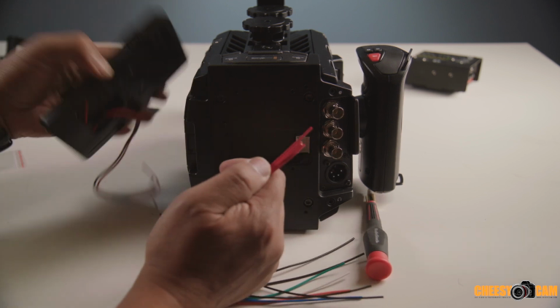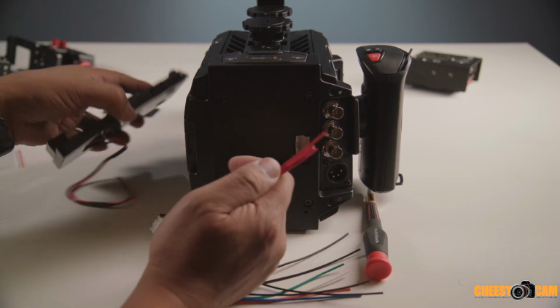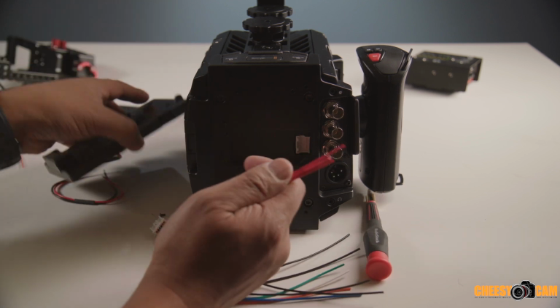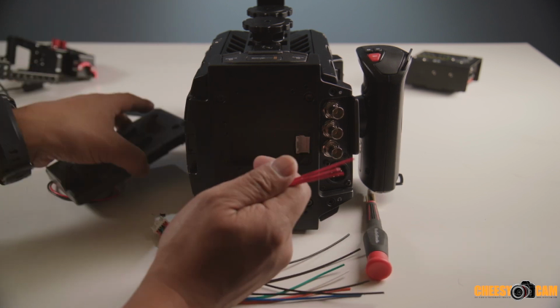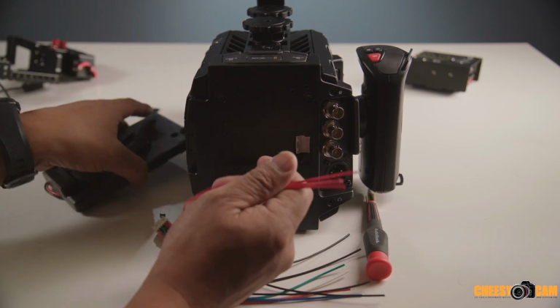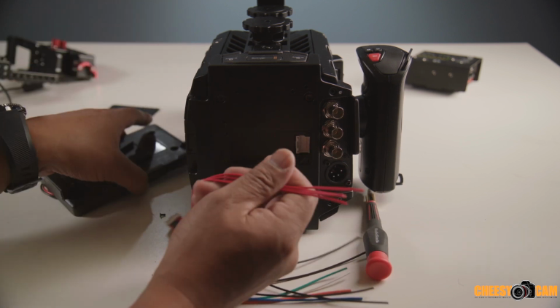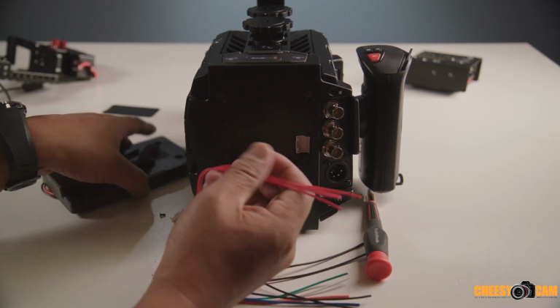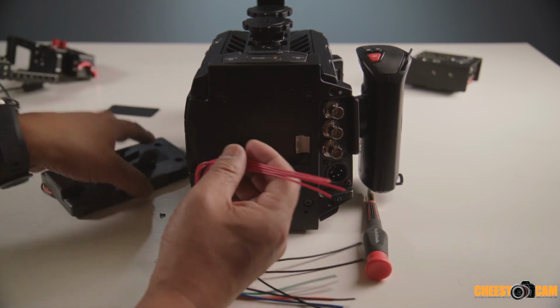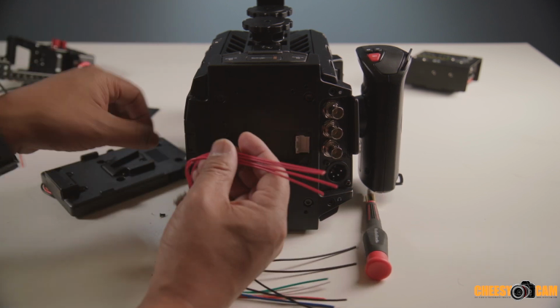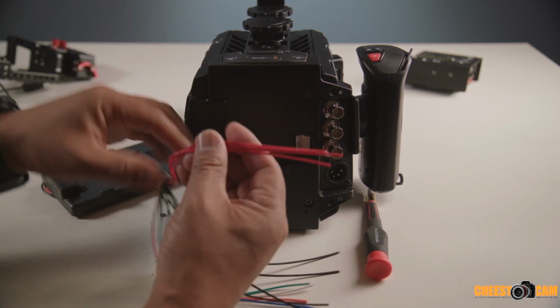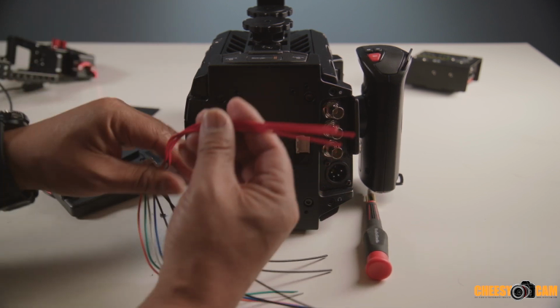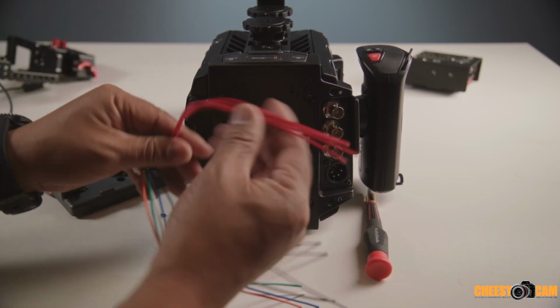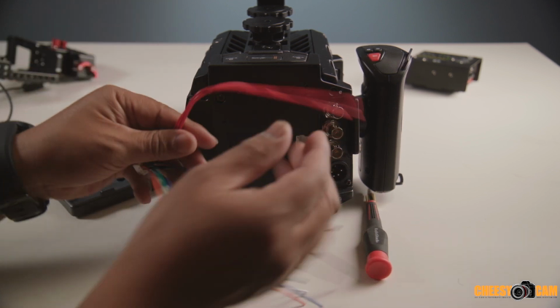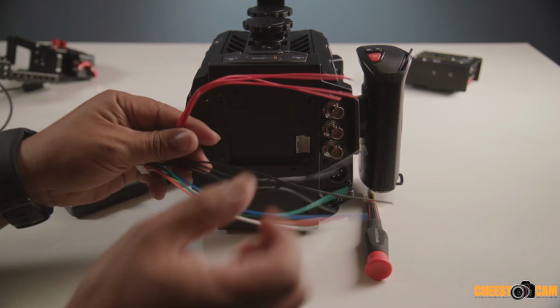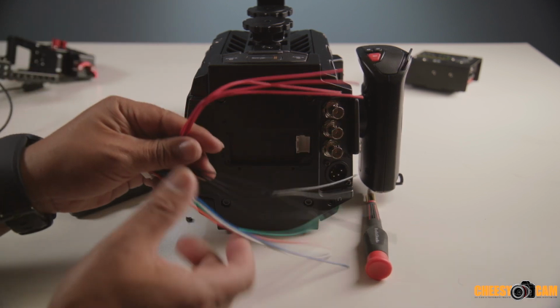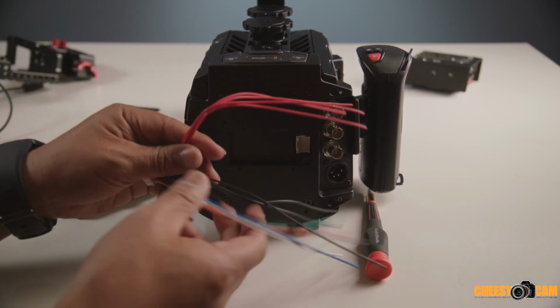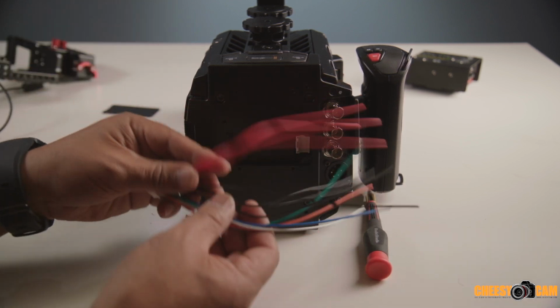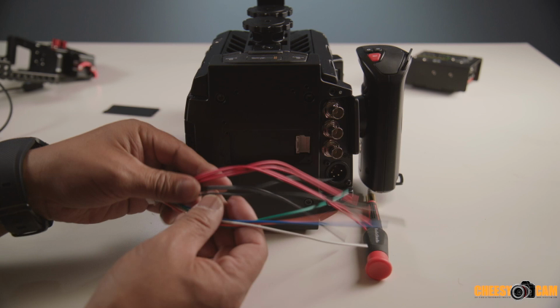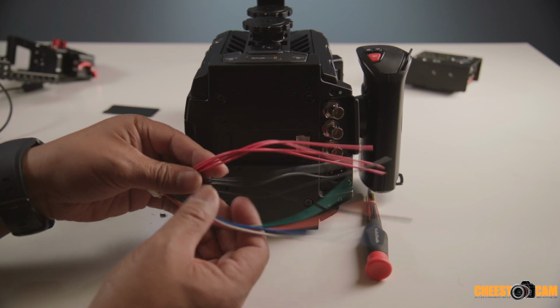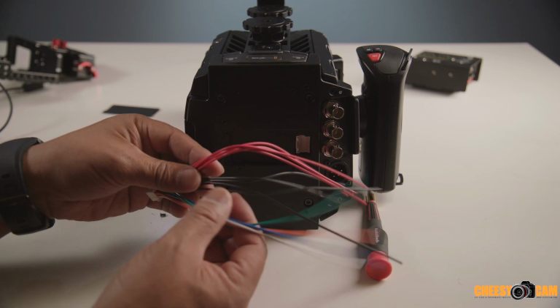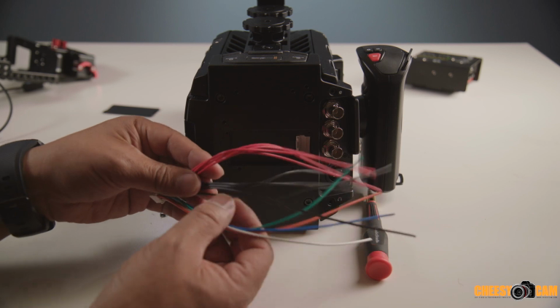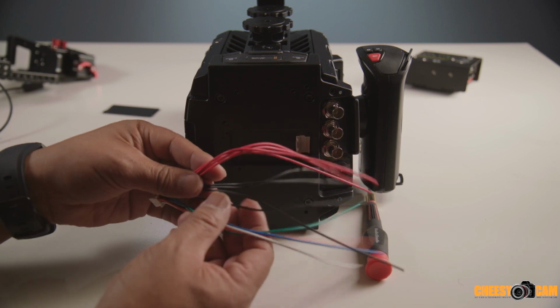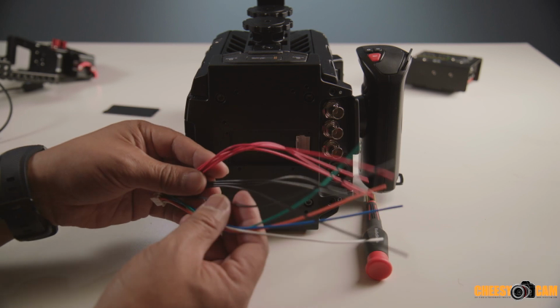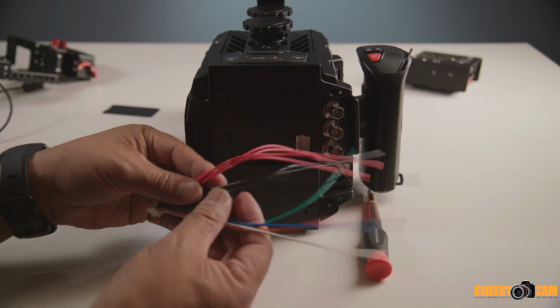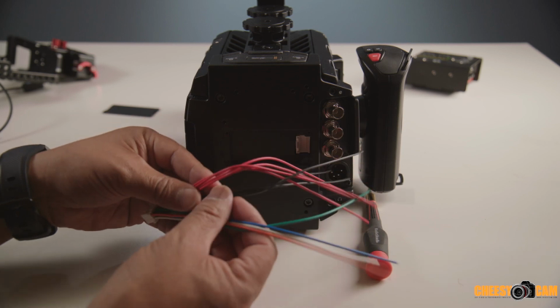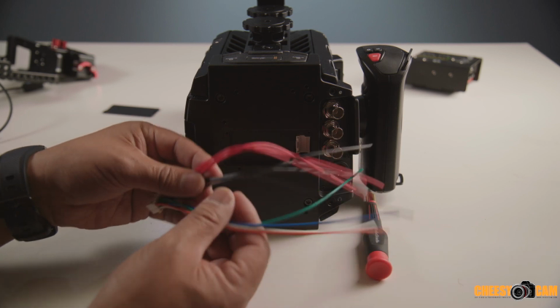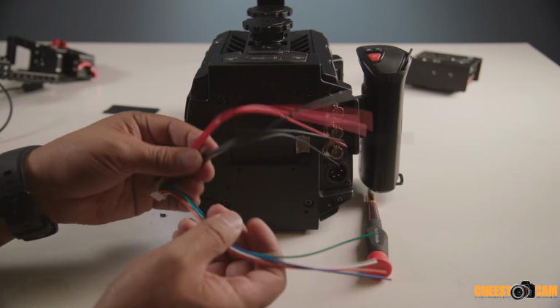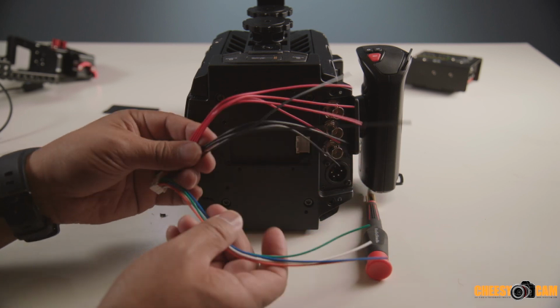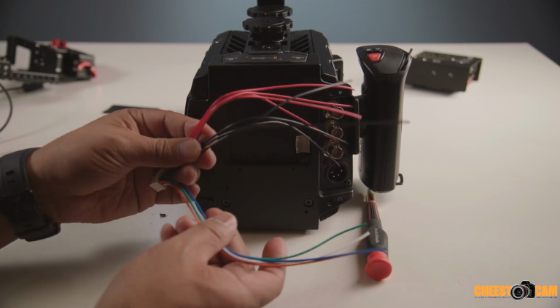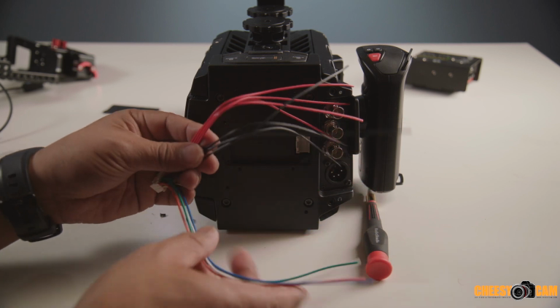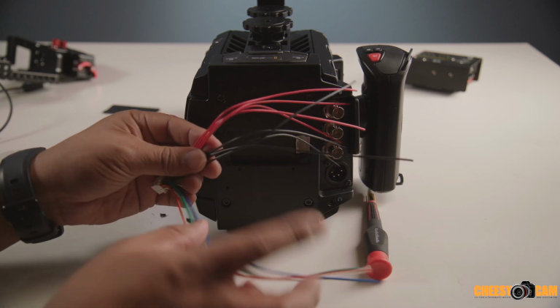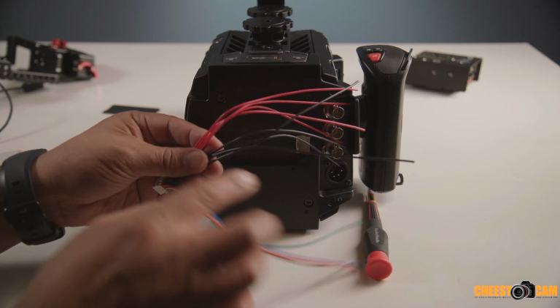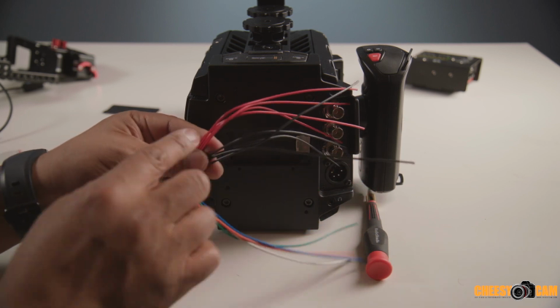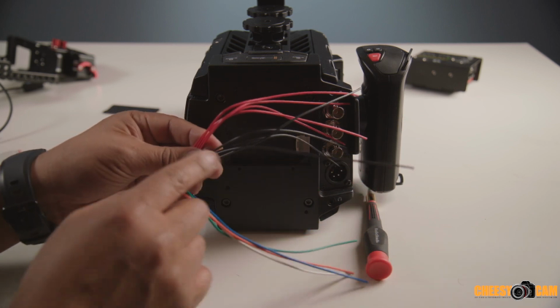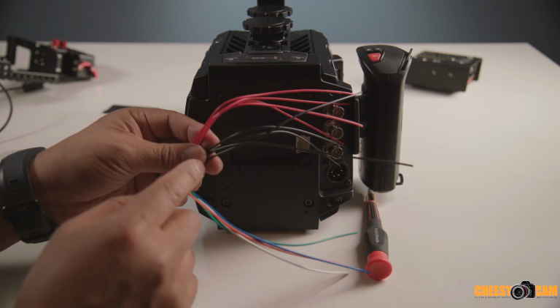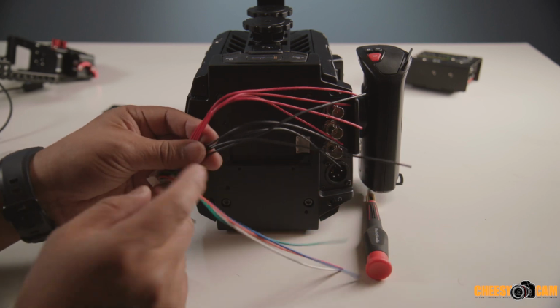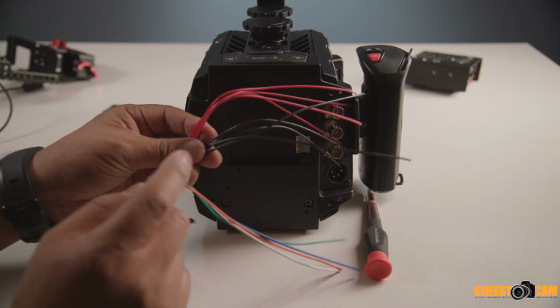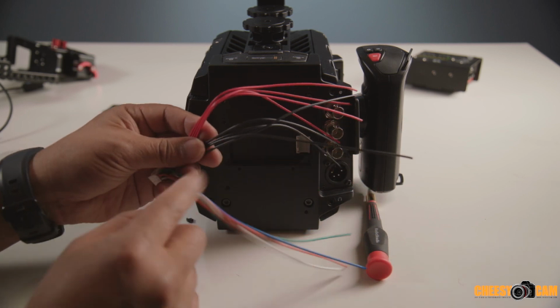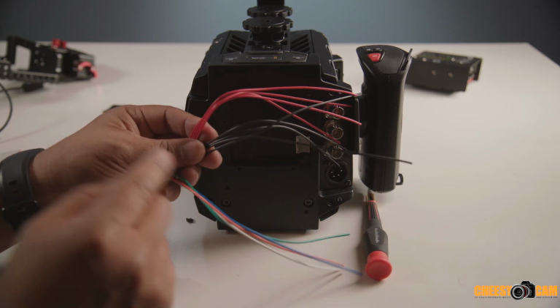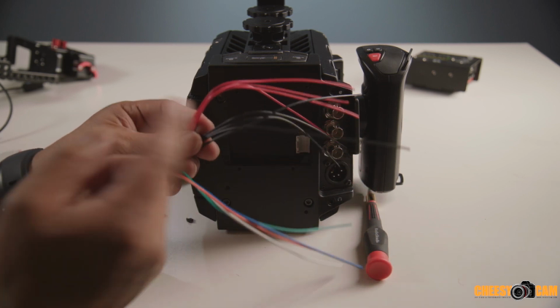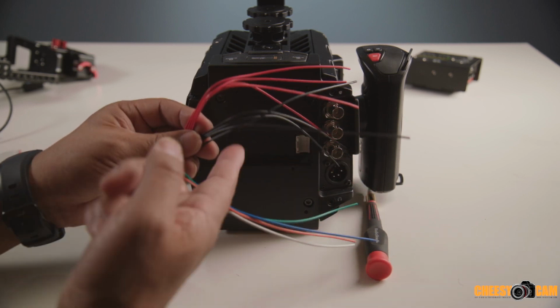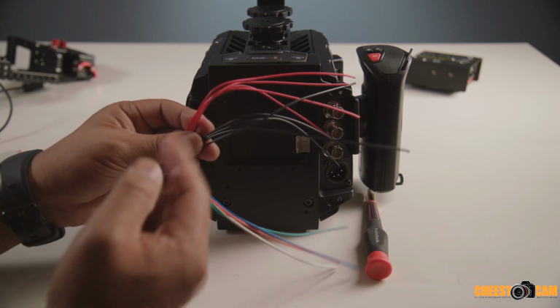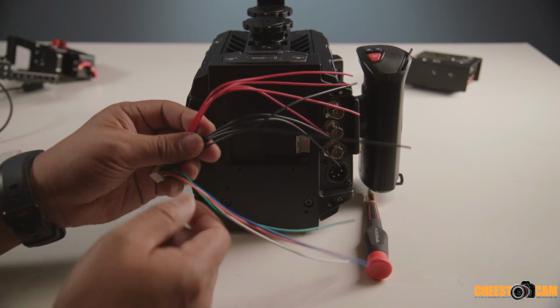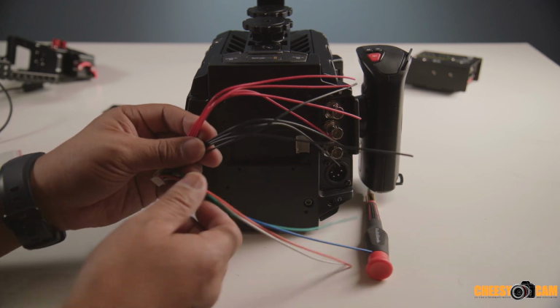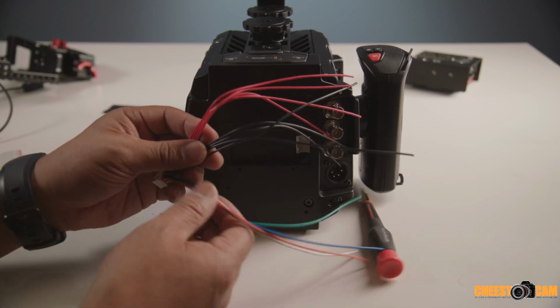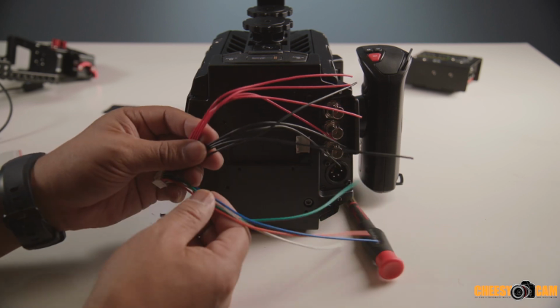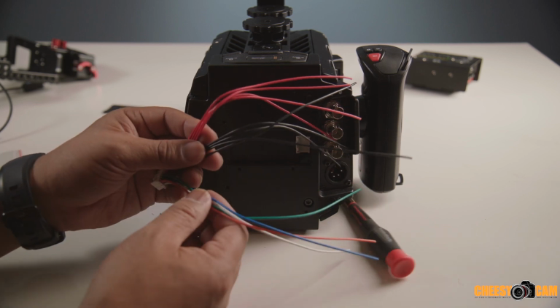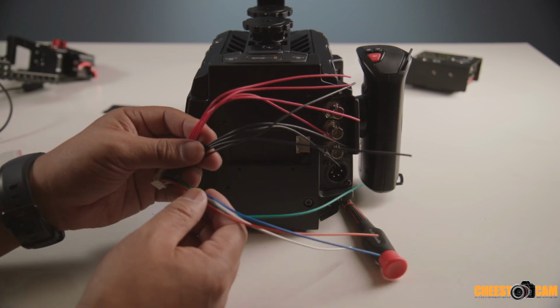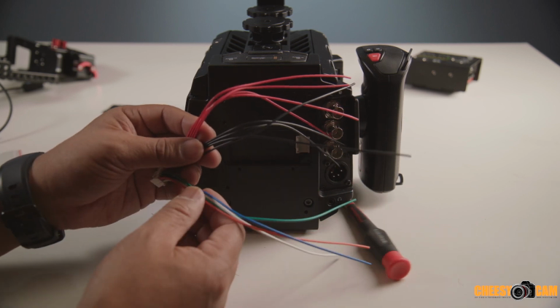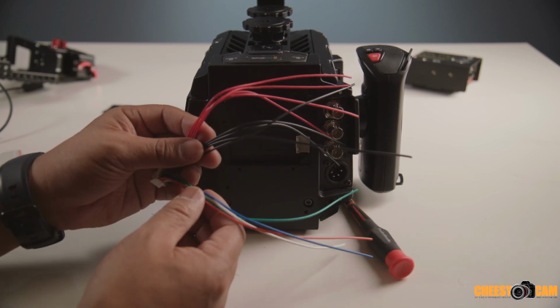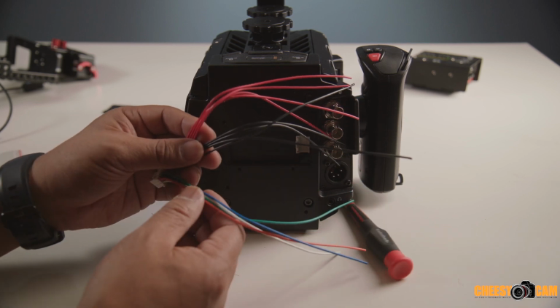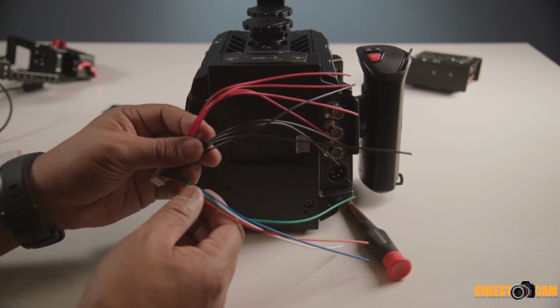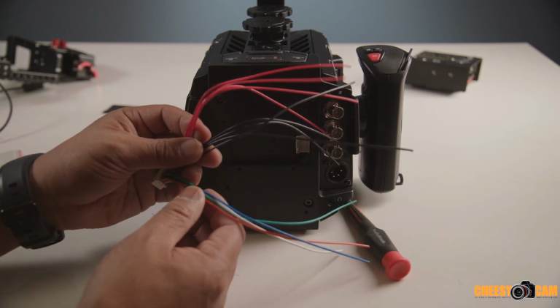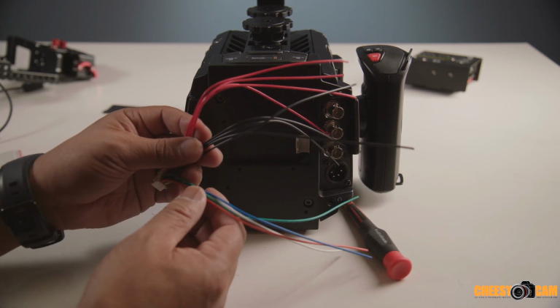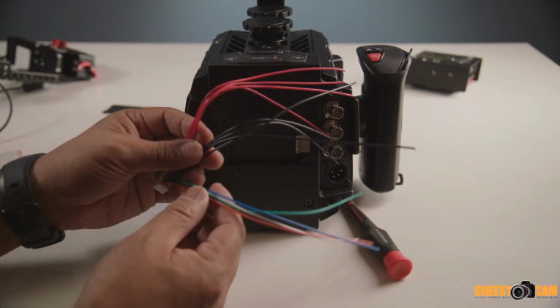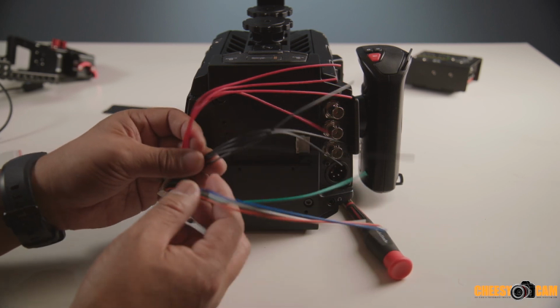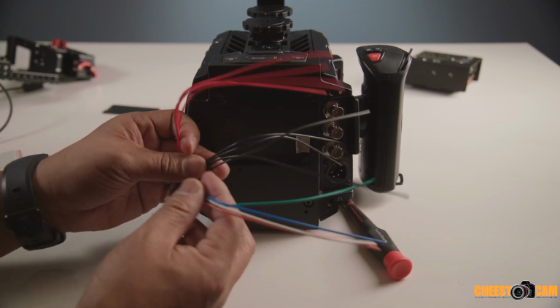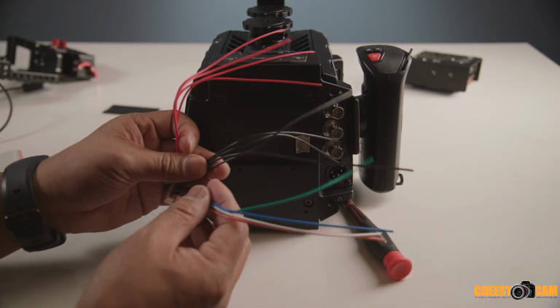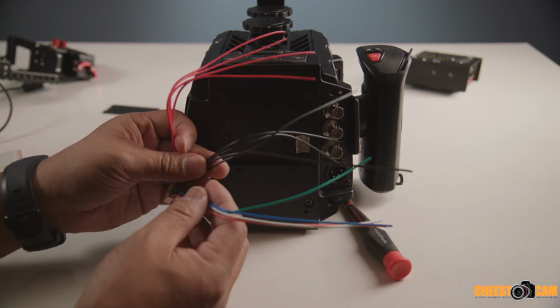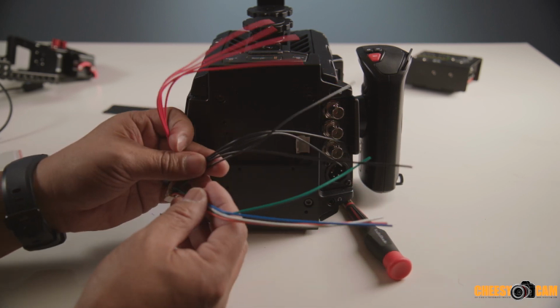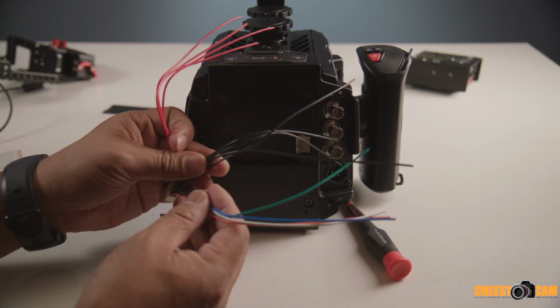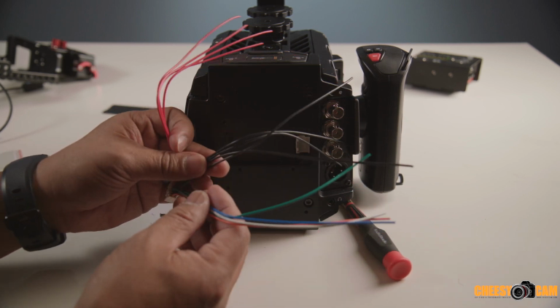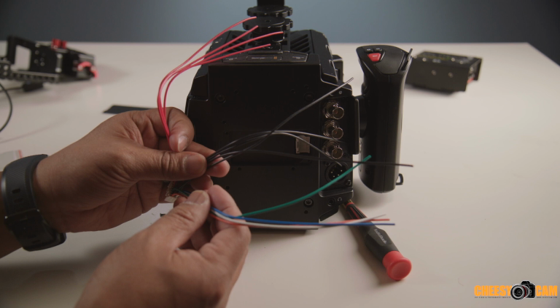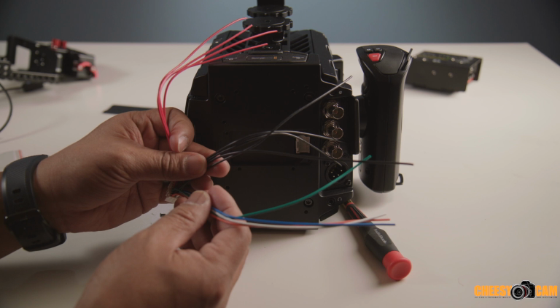I'm going to trim this up, strip it down a little bit, and then we'll solder it in place. Then we should be ready to go.